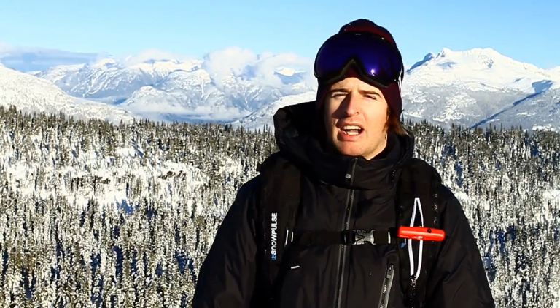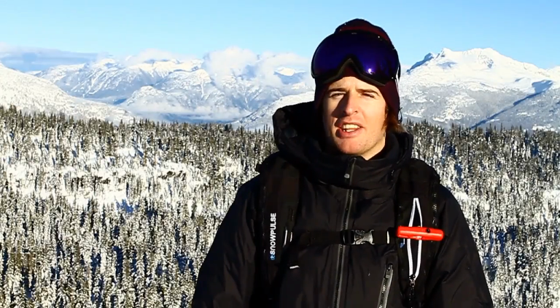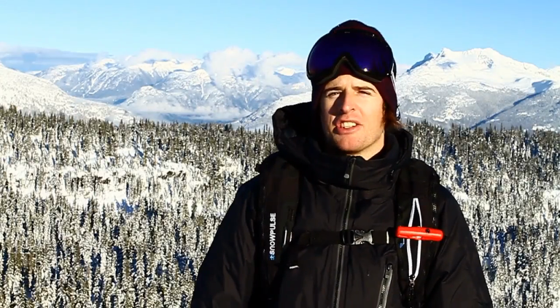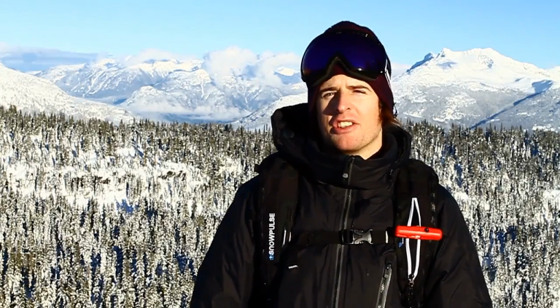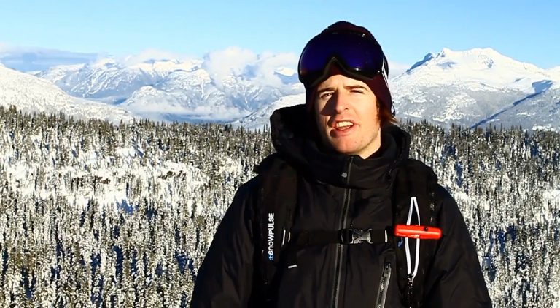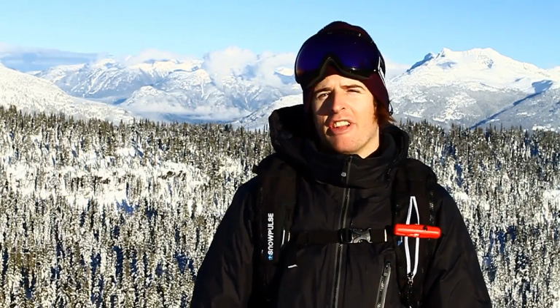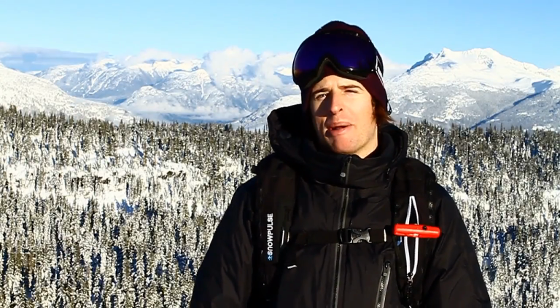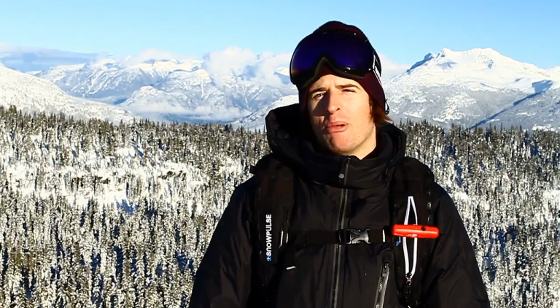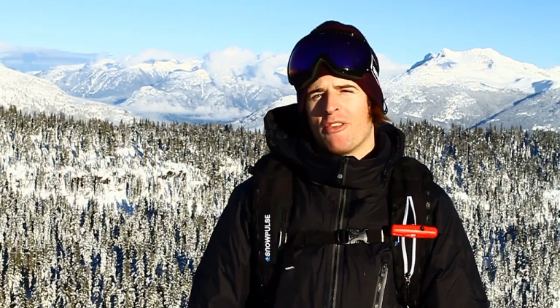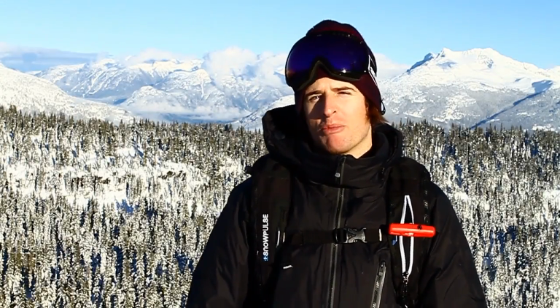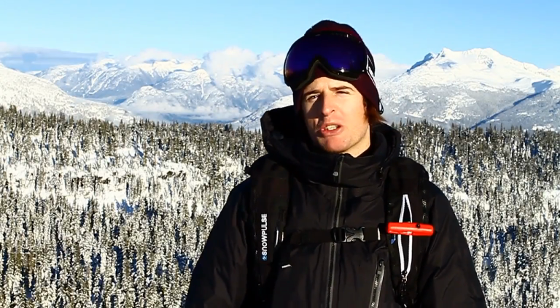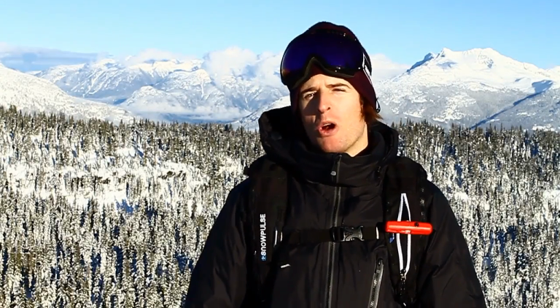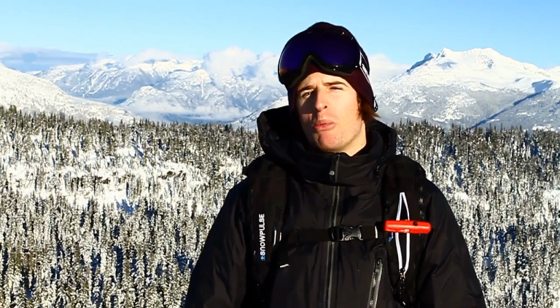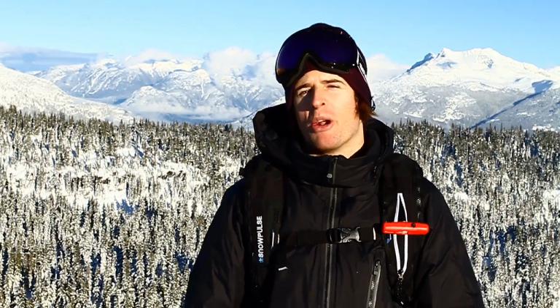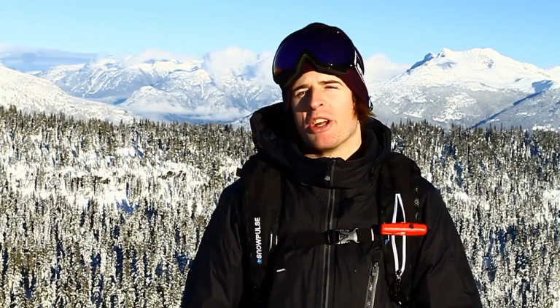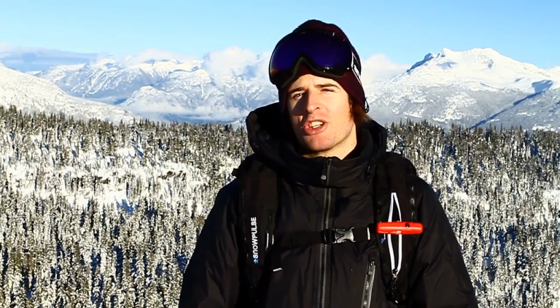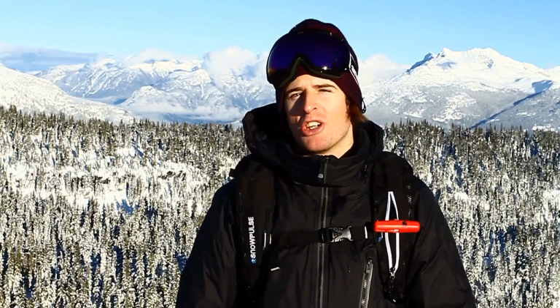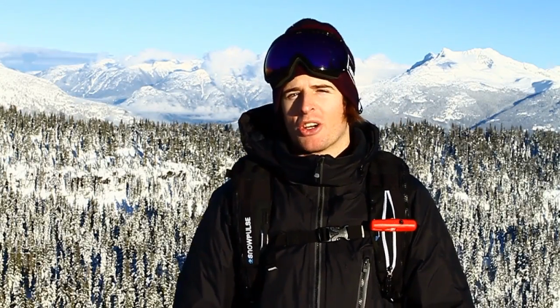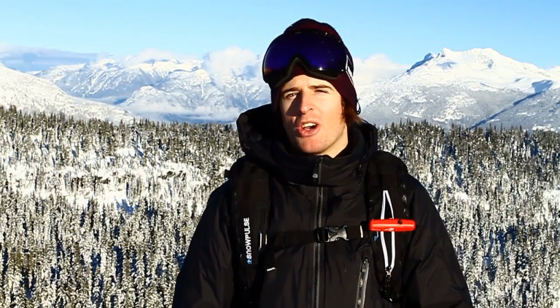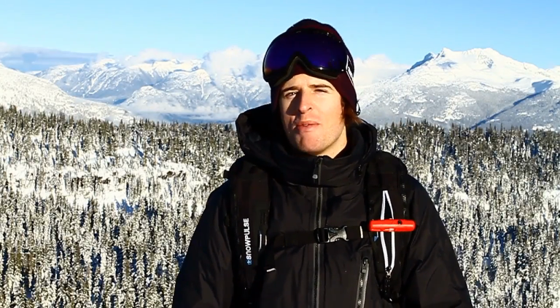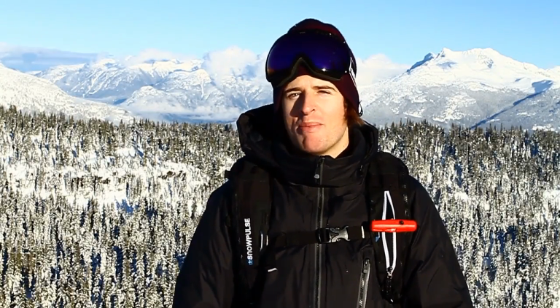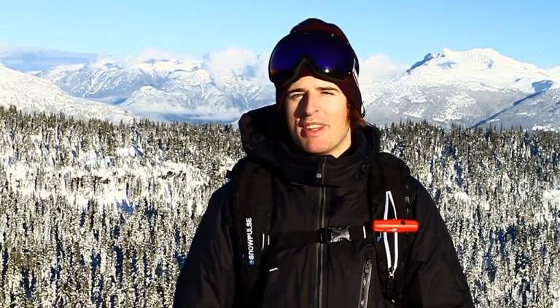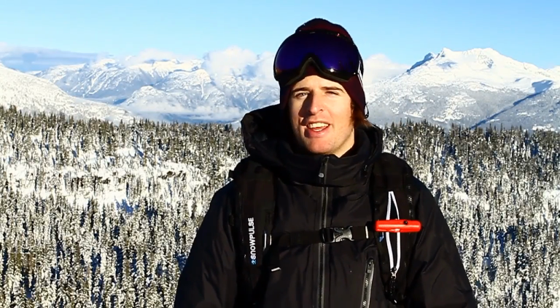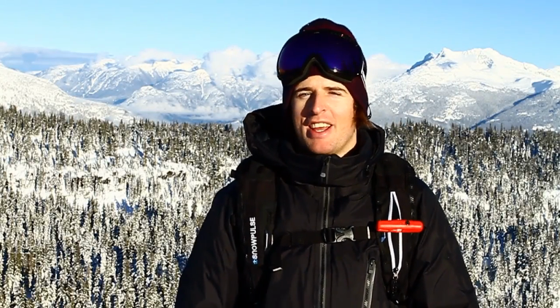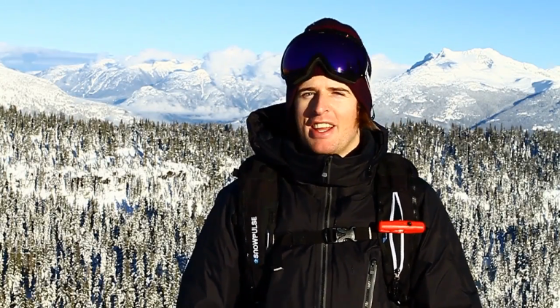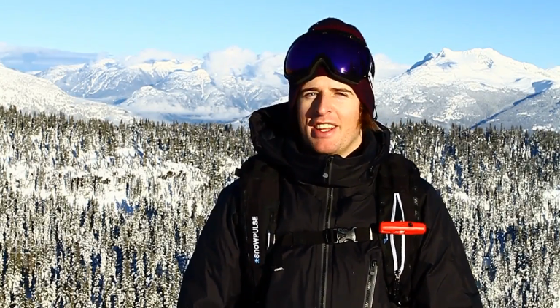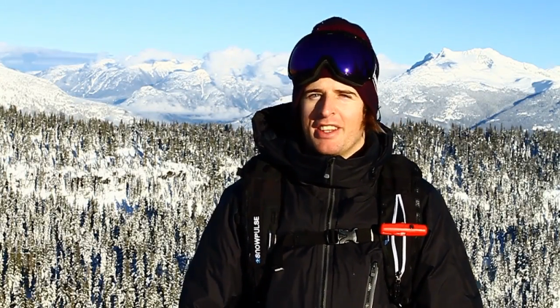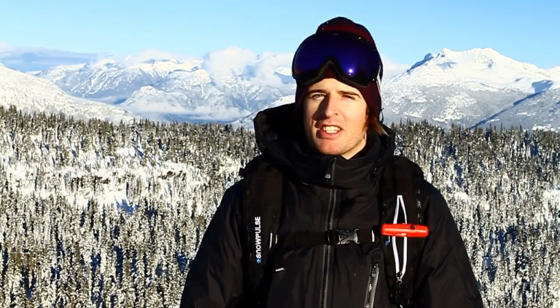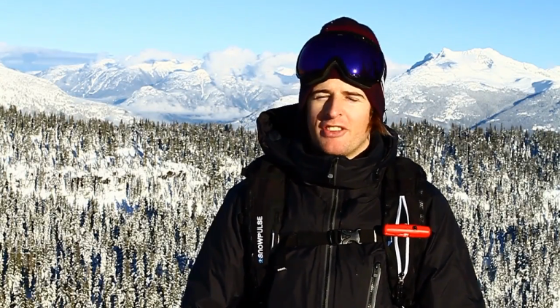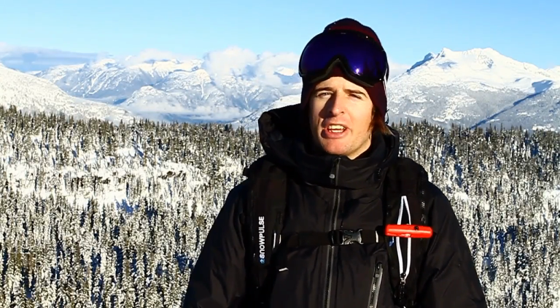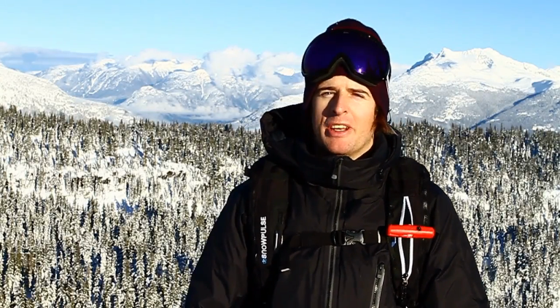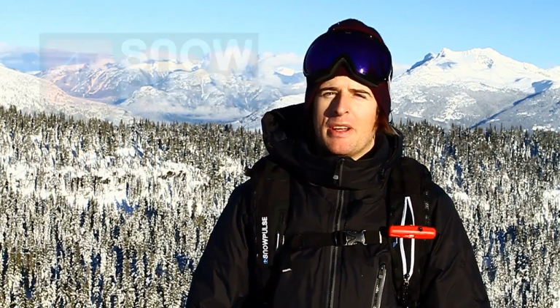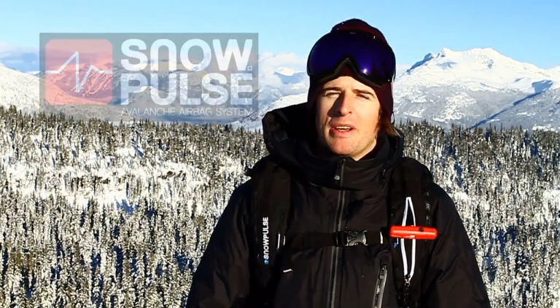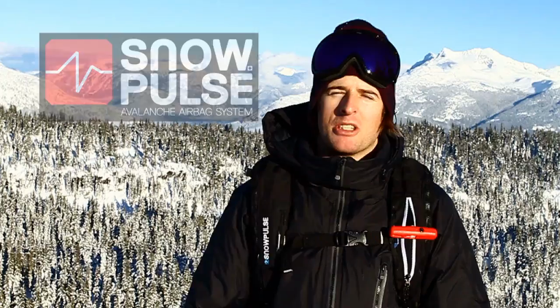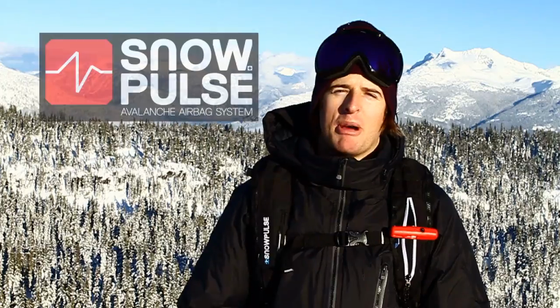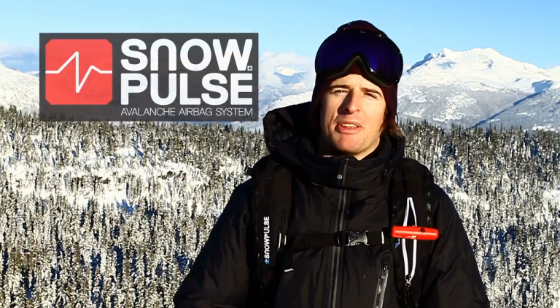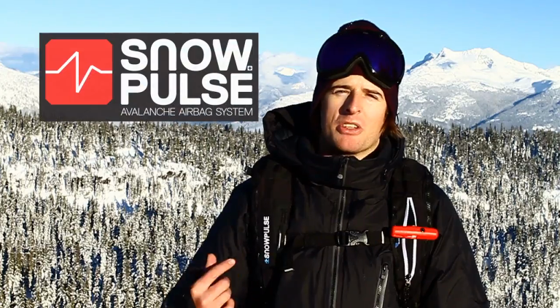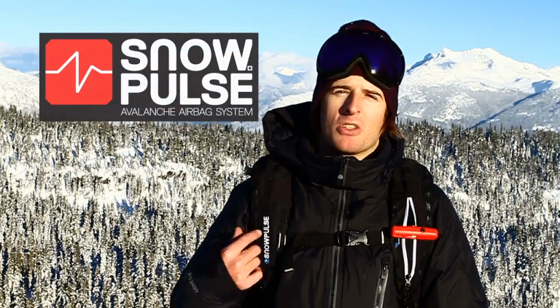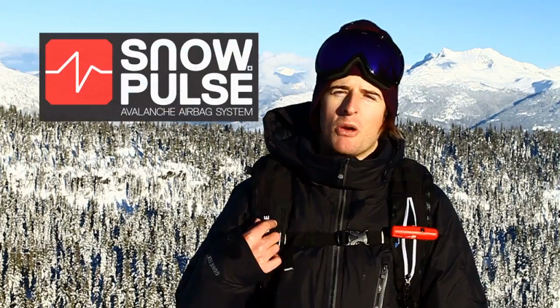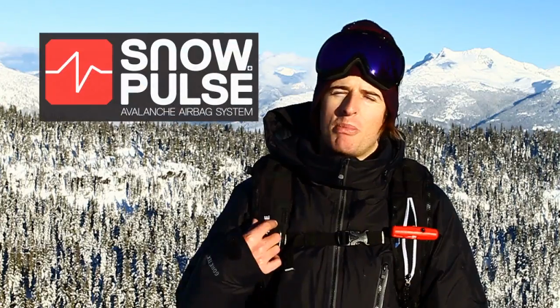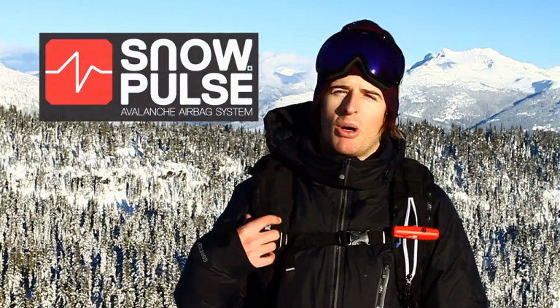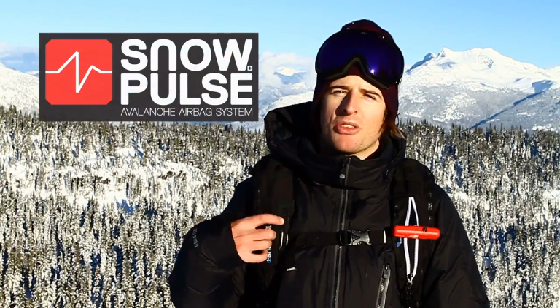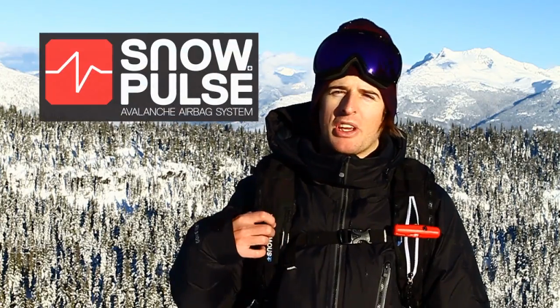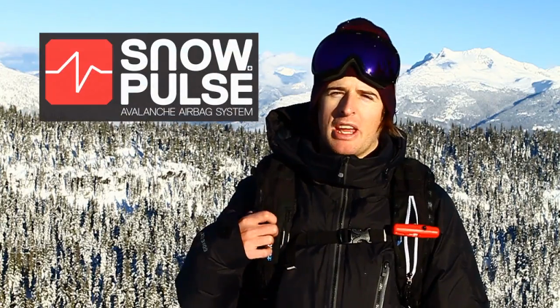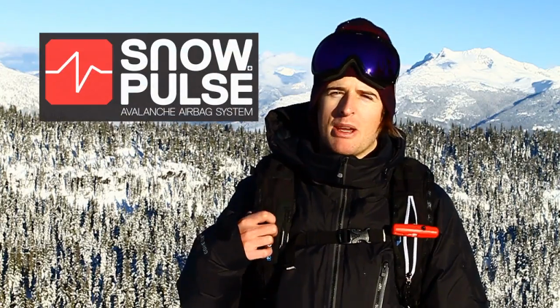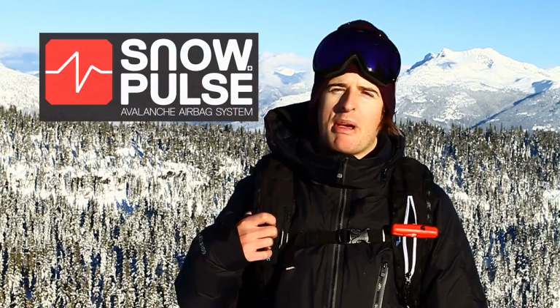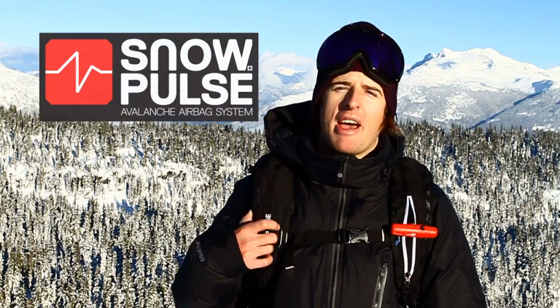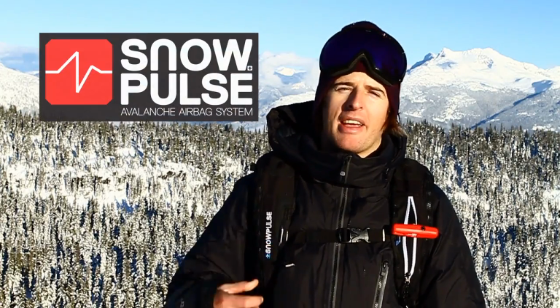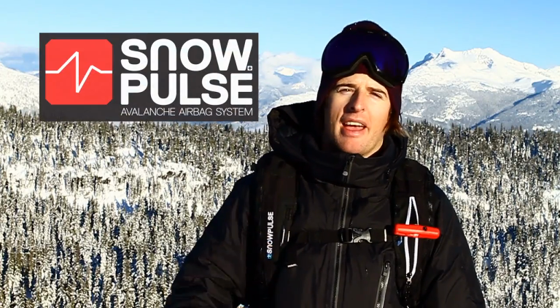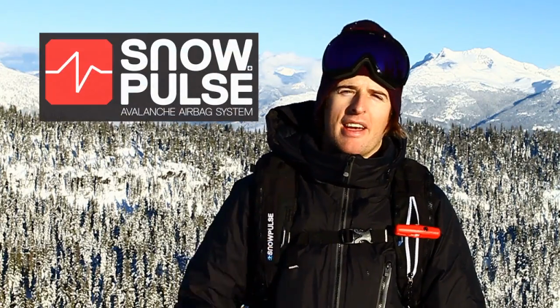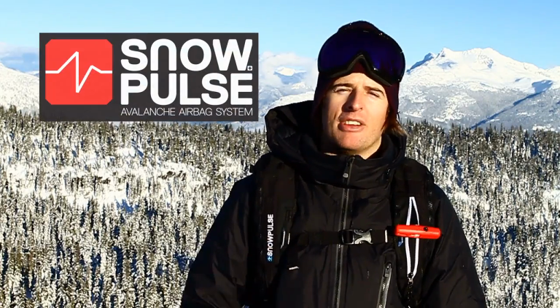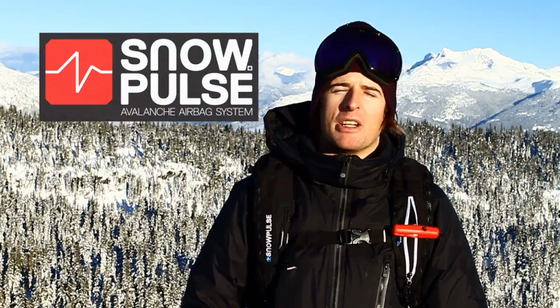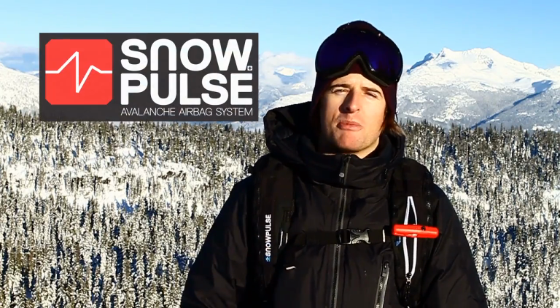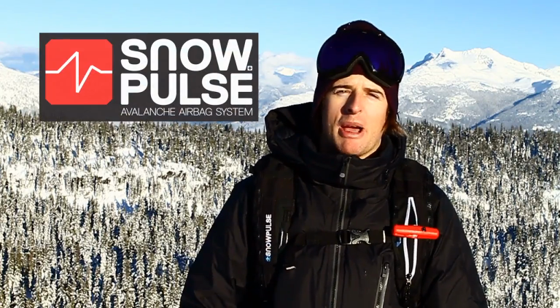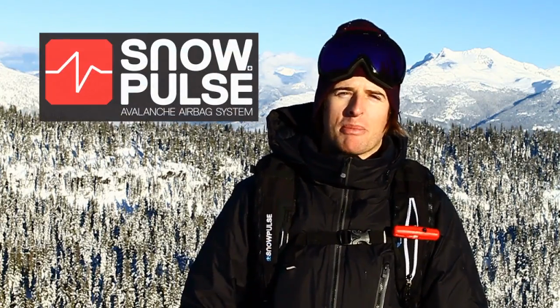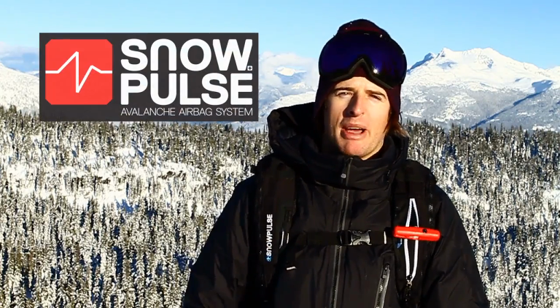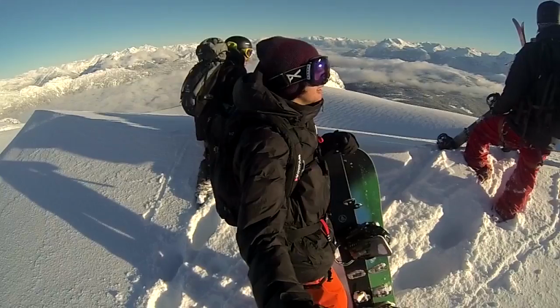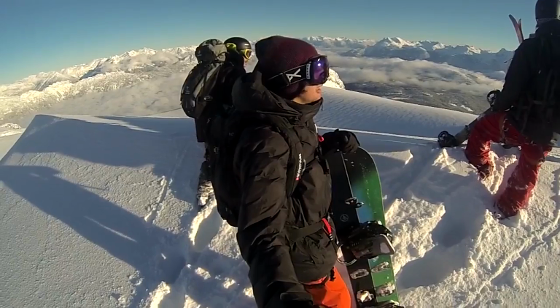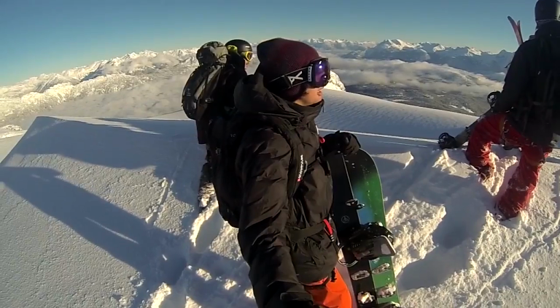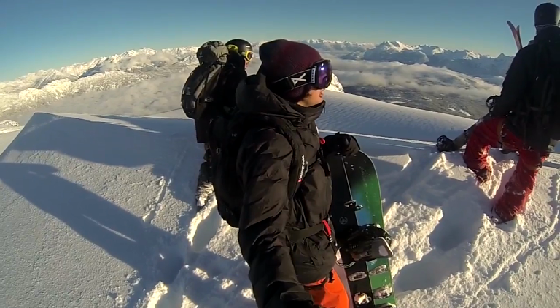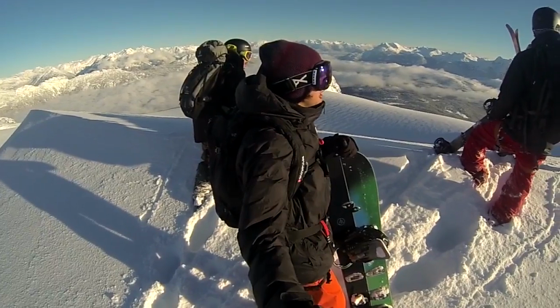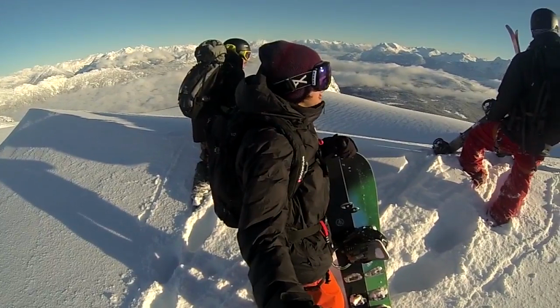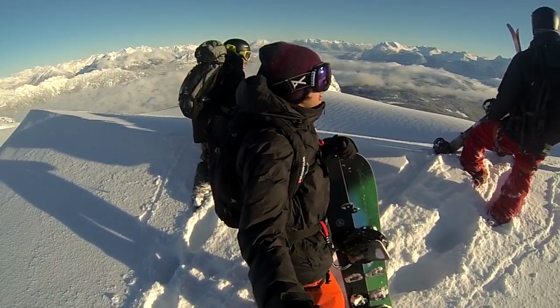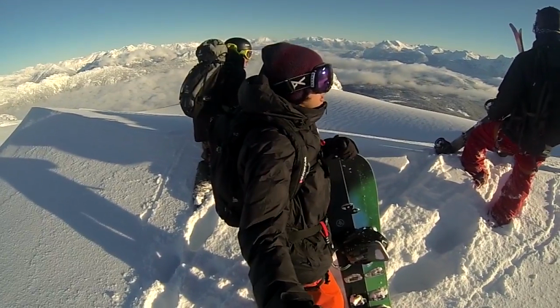Hi, this is Nev Lapwood from snowboardaddiction.com. This video is about the Snow Pulse Airbag Avalanche backpacks and what they do.